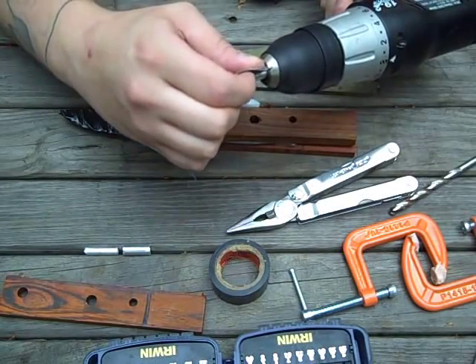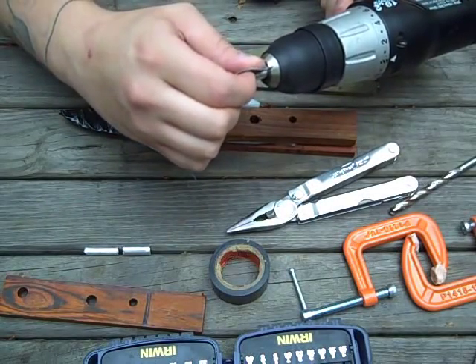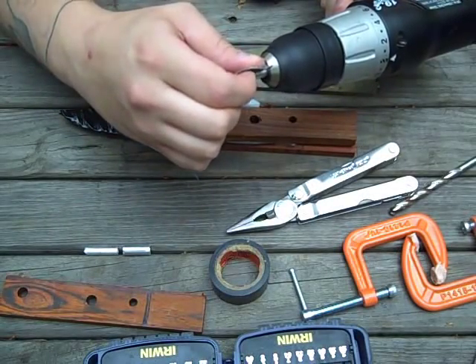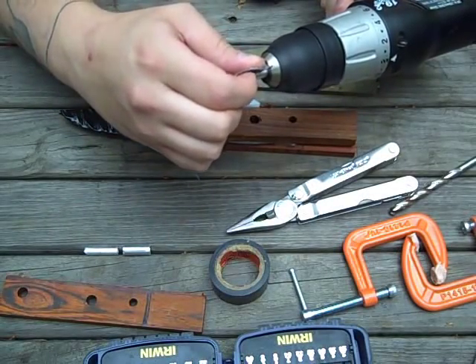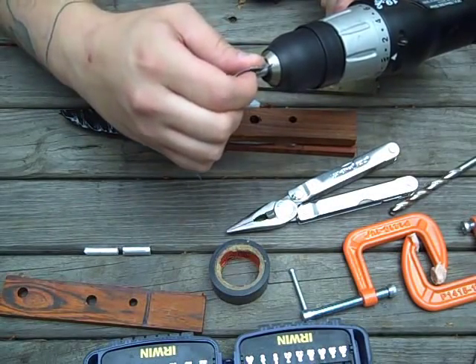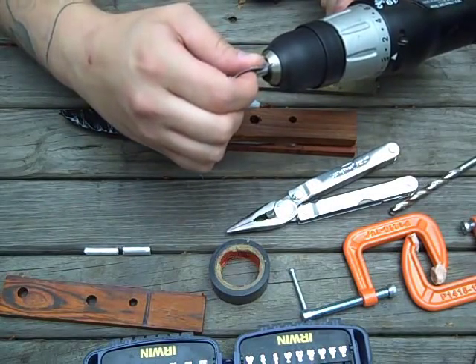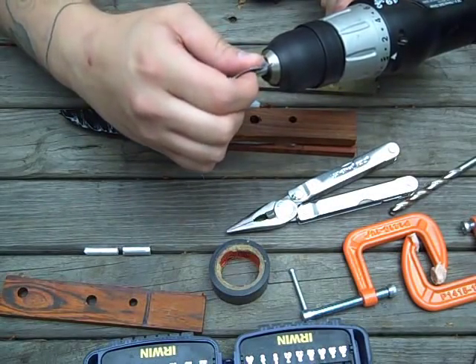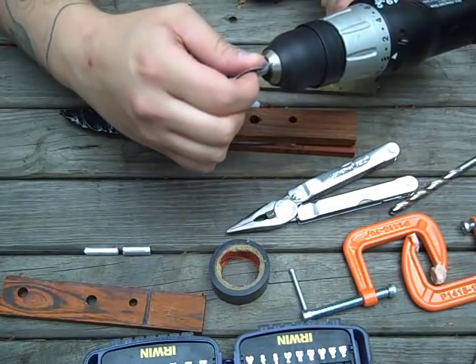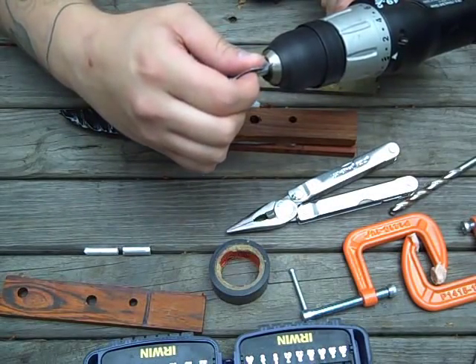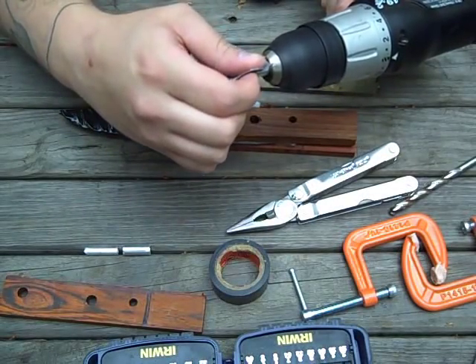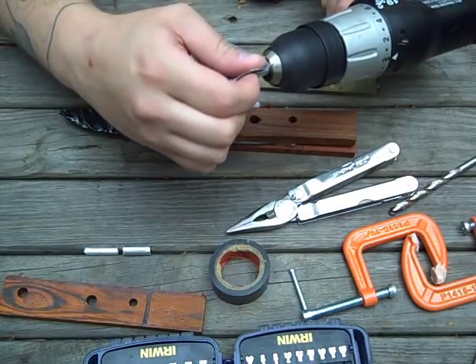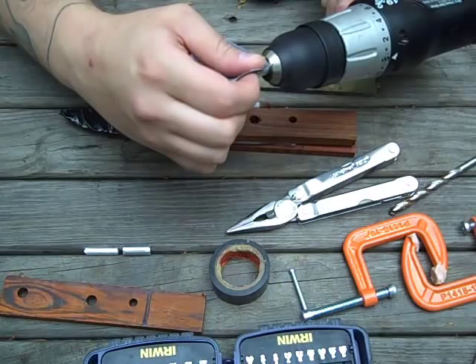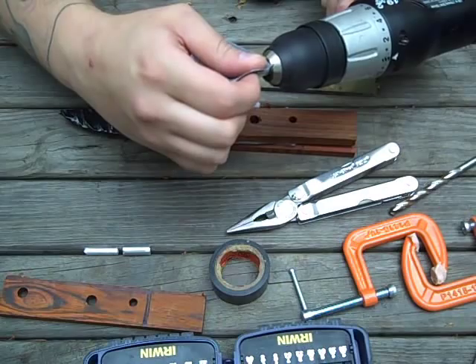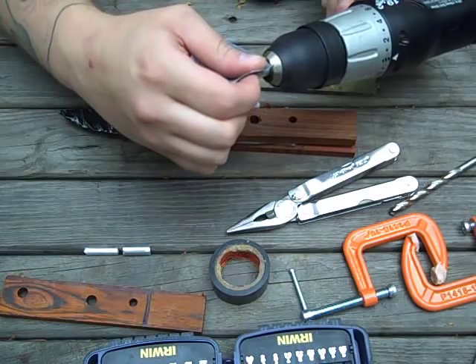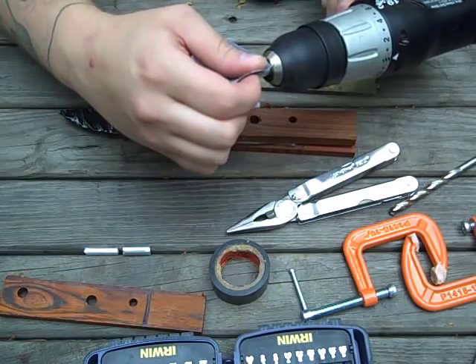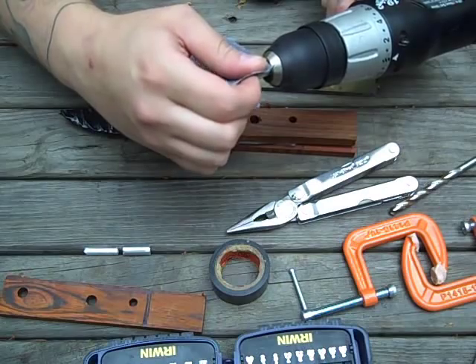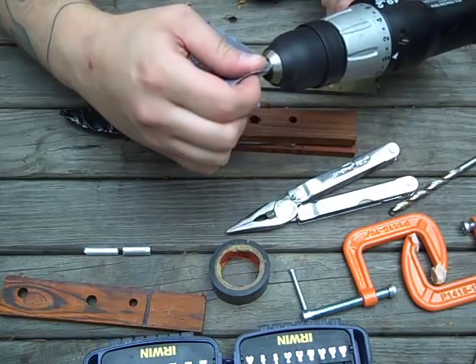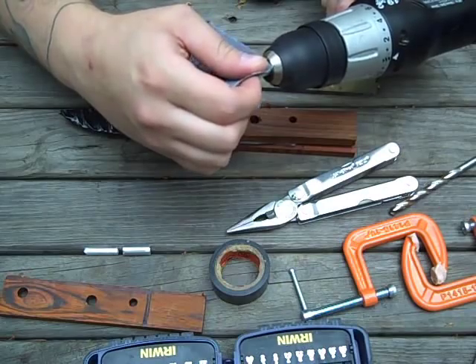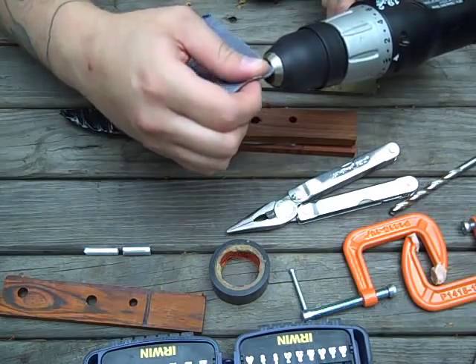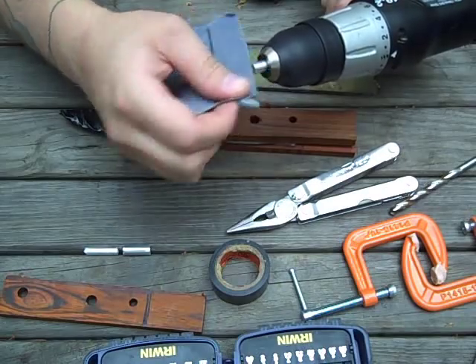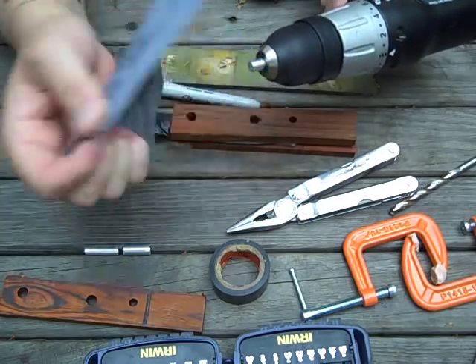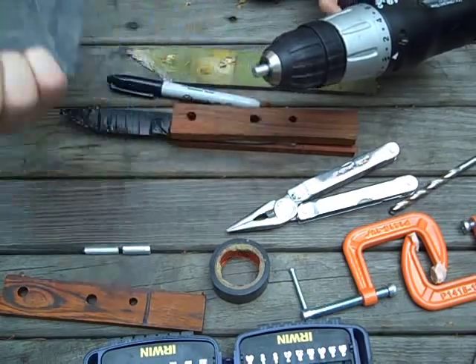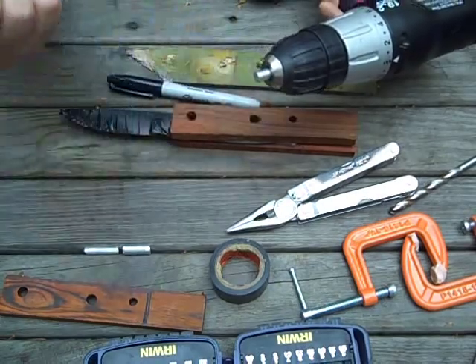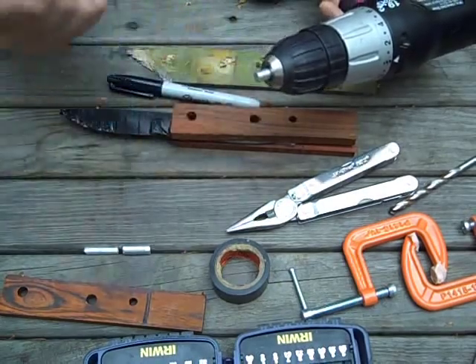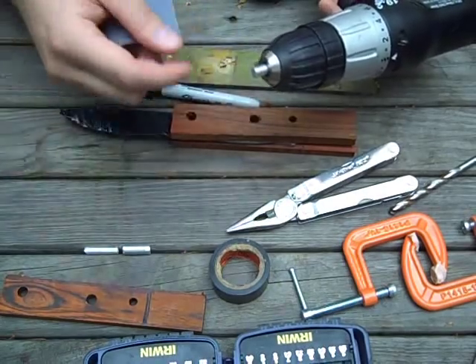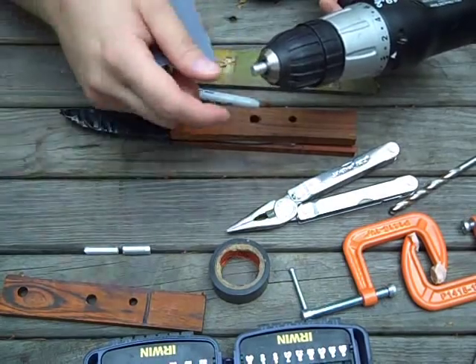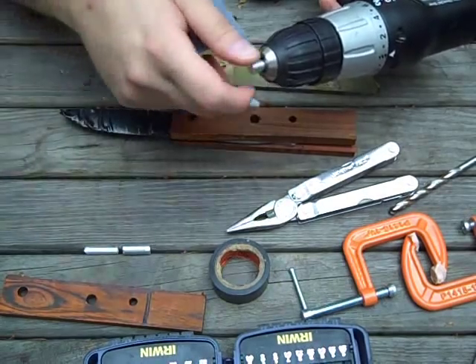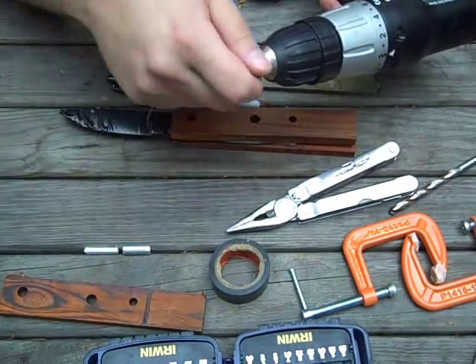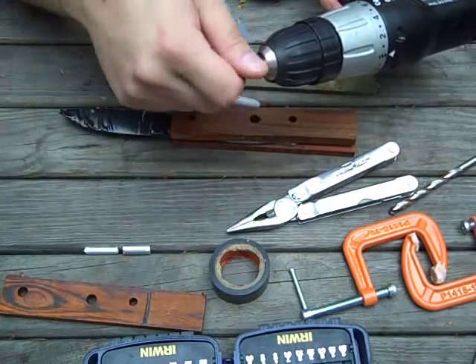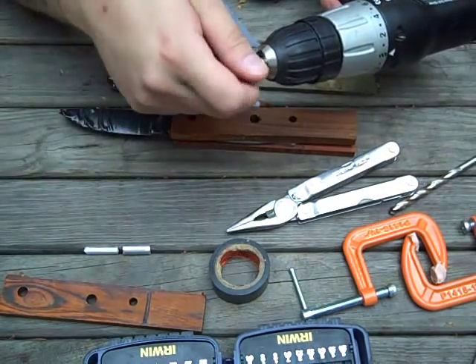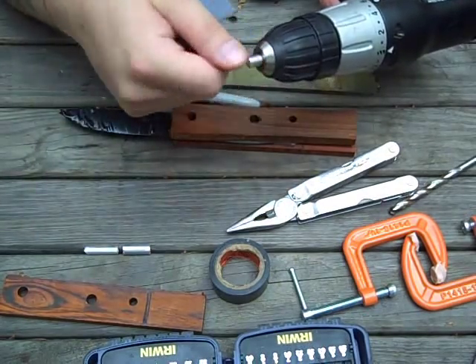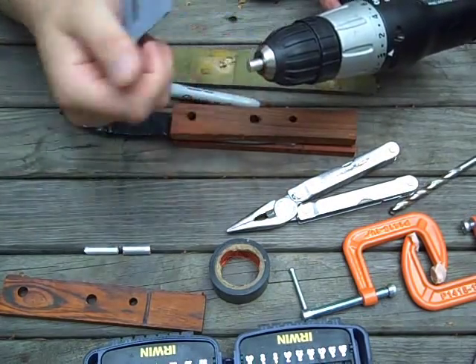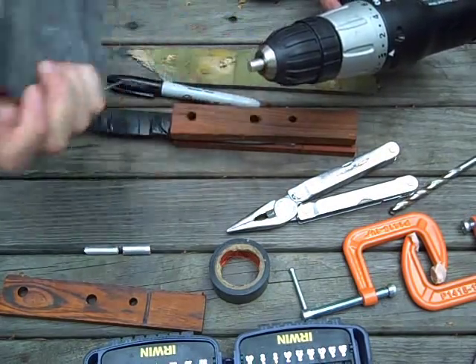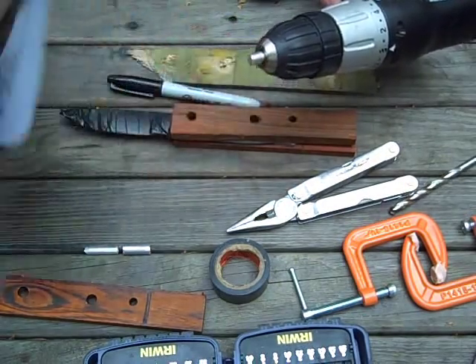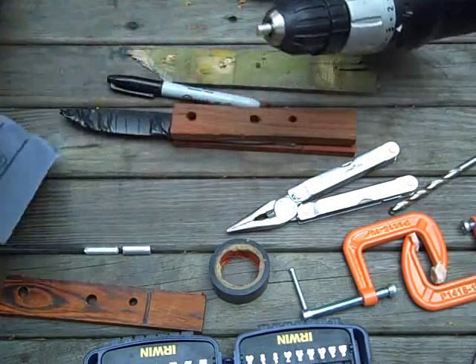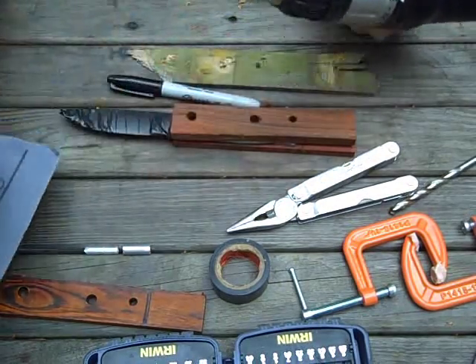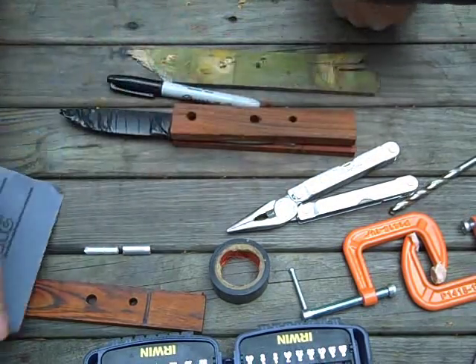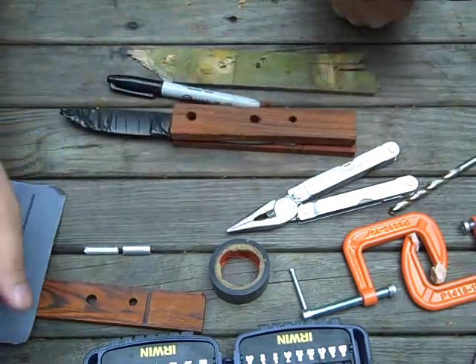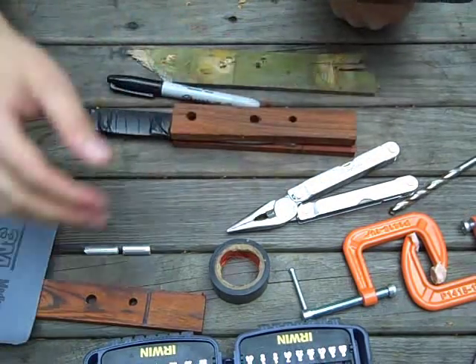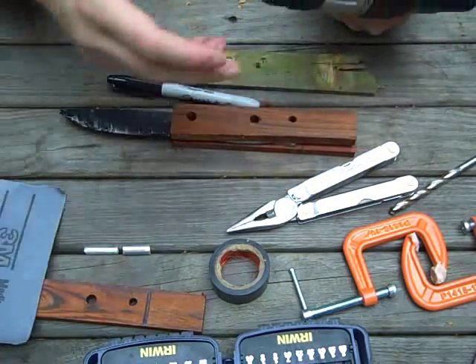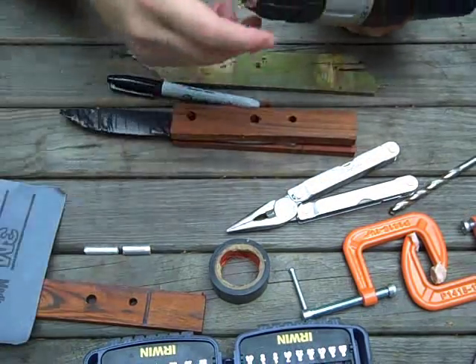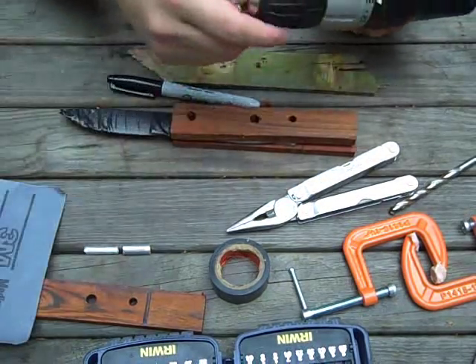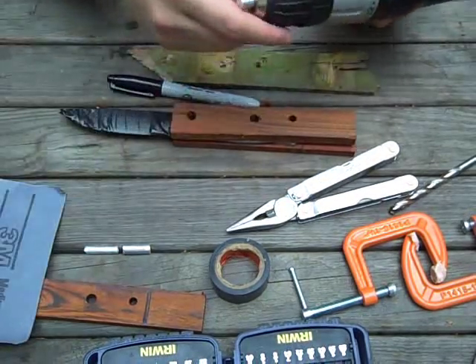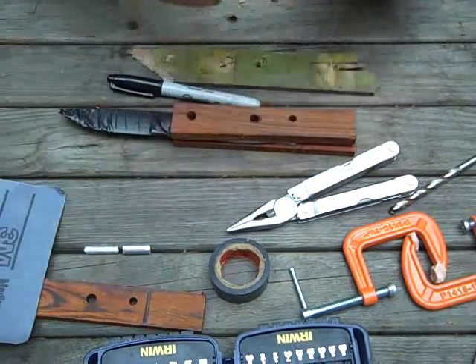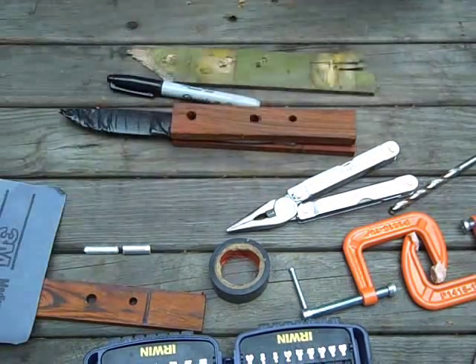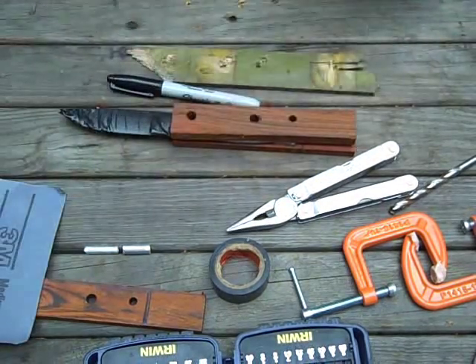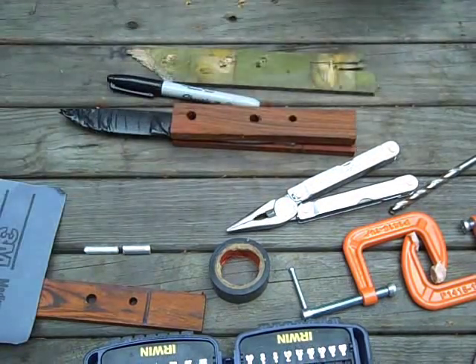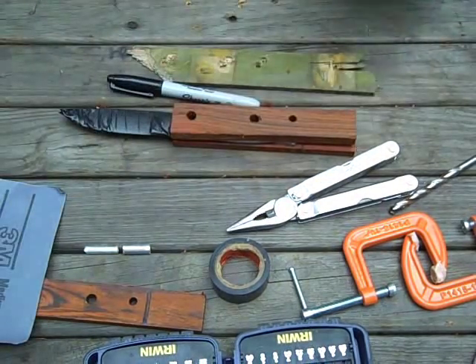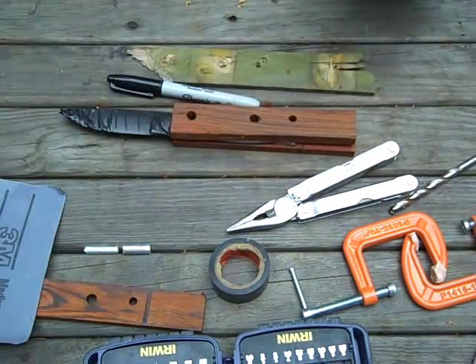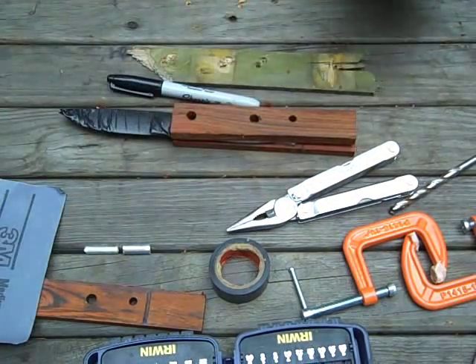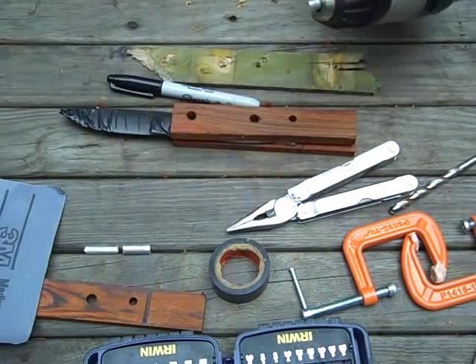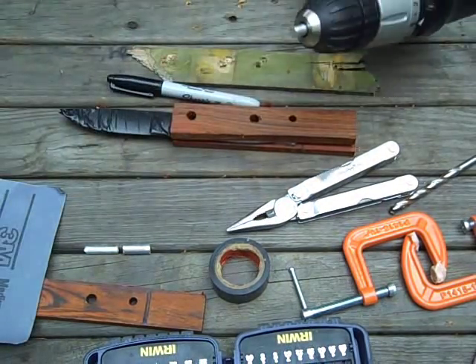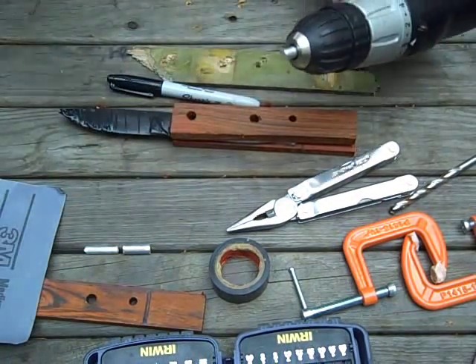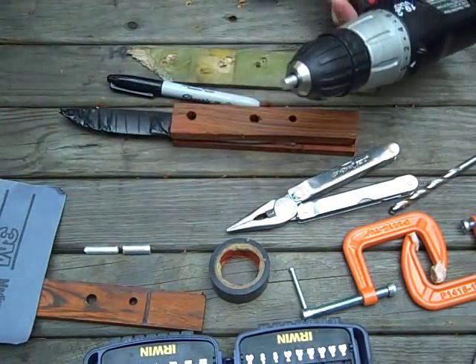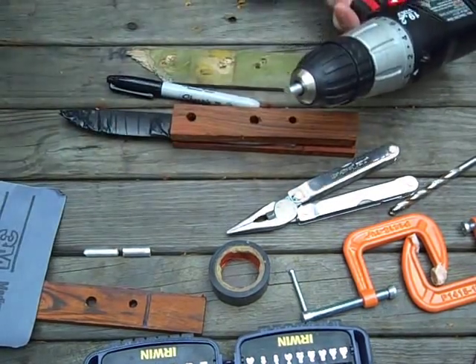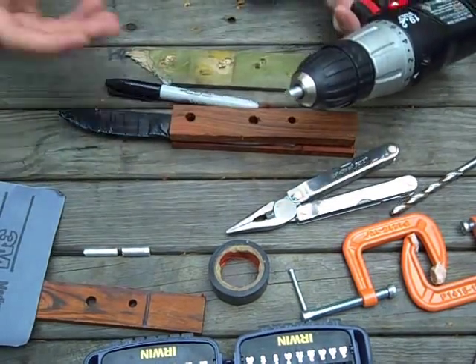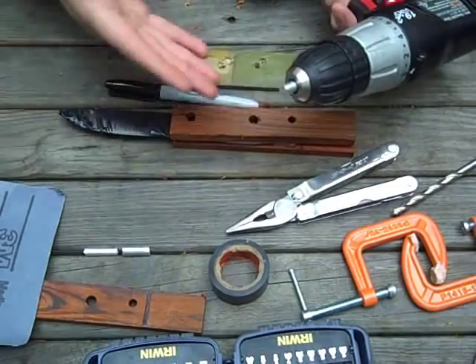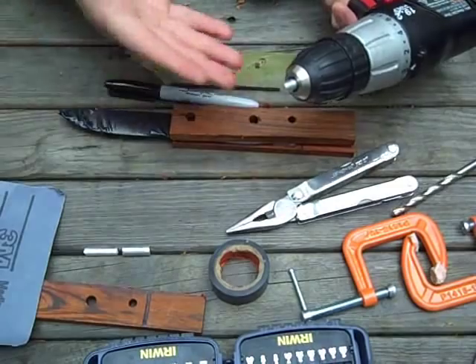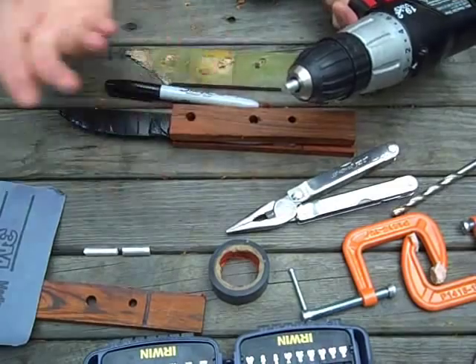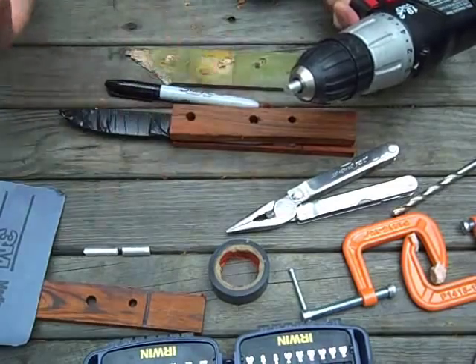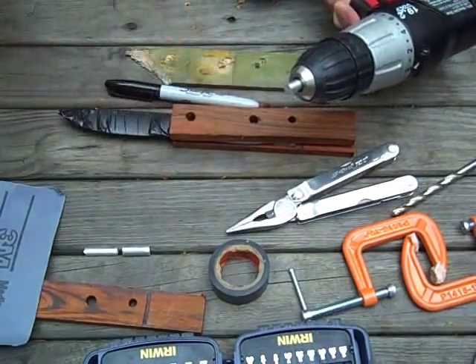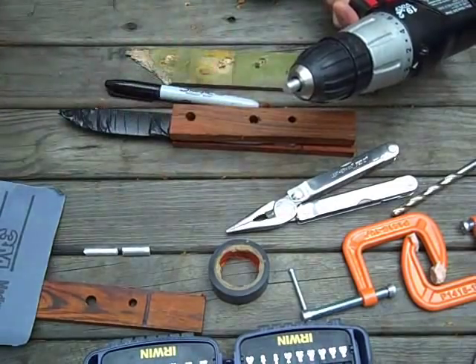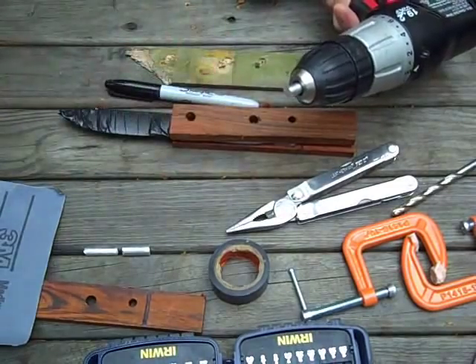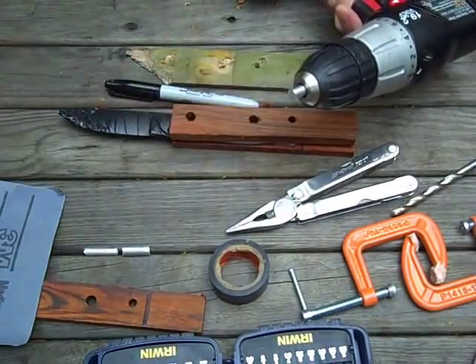And do the other side - sorry guys, I got myself all backwards looking at the camera. Just do it again and take the burr off the edge. There we go - I won't show you all three but you get the idea.